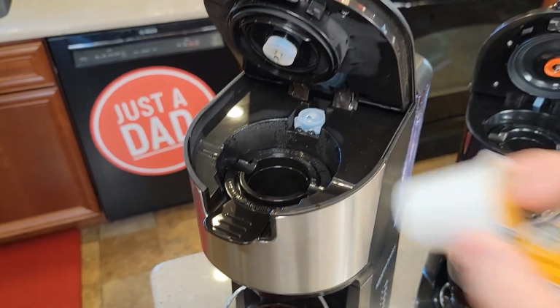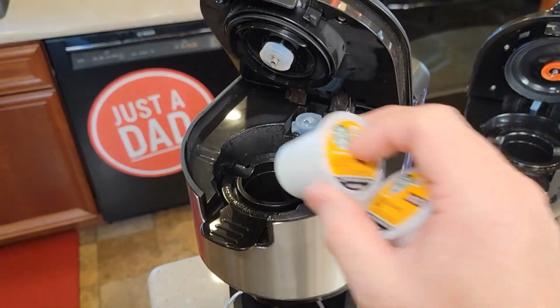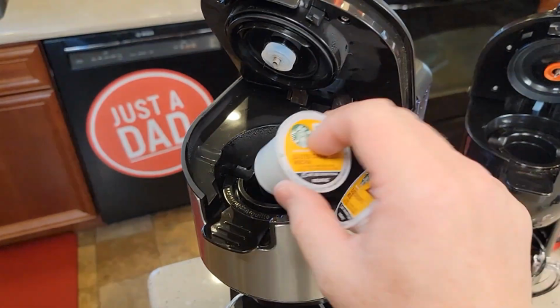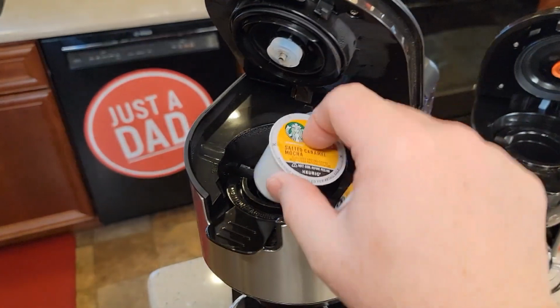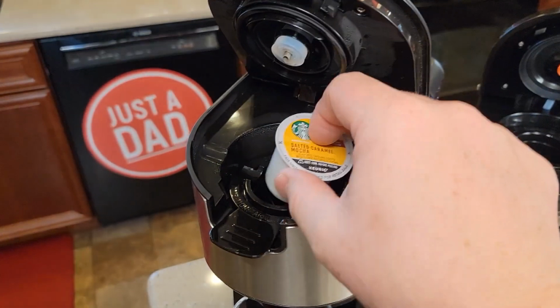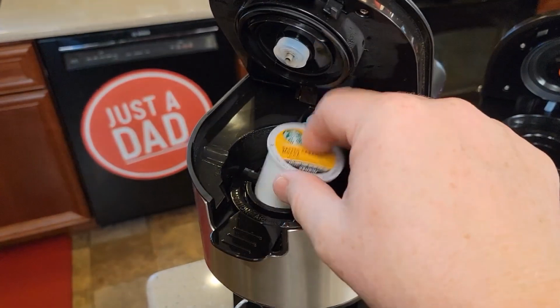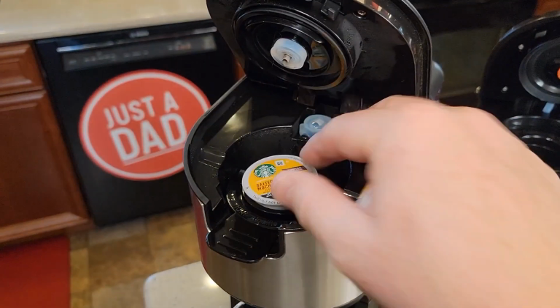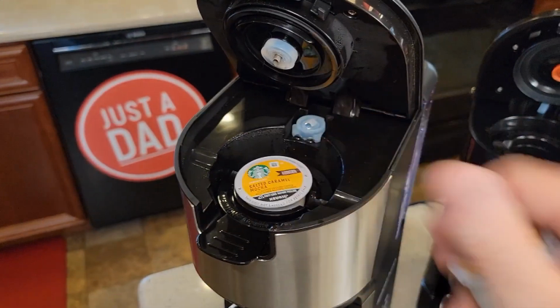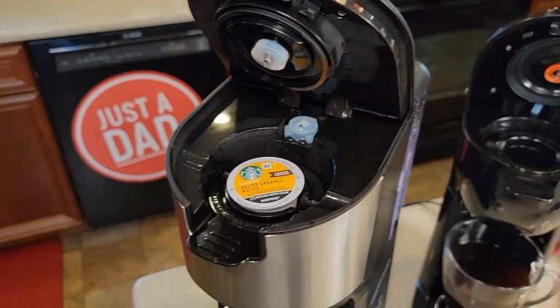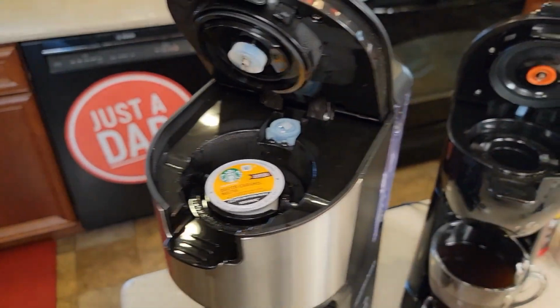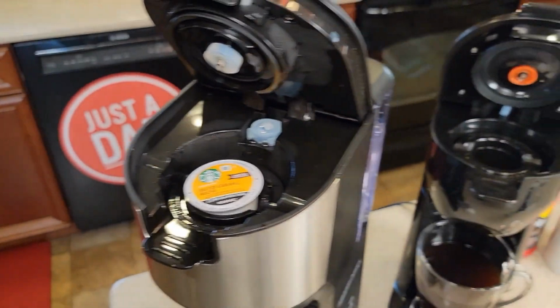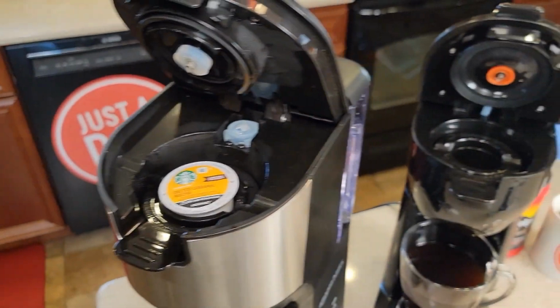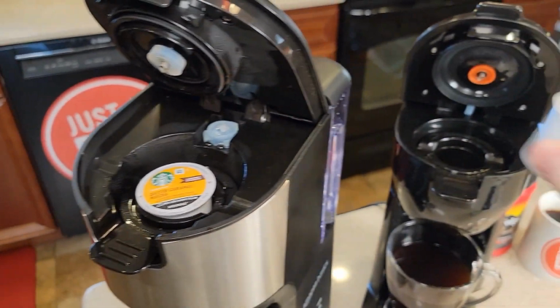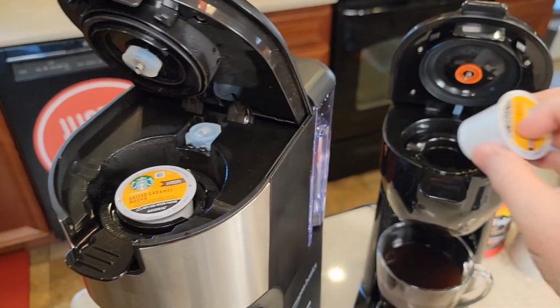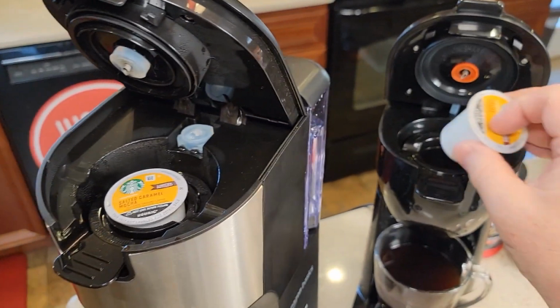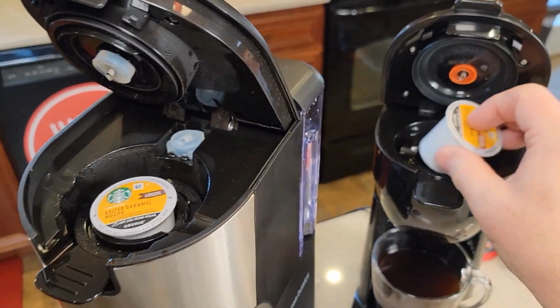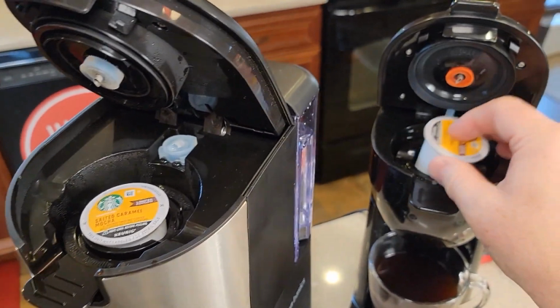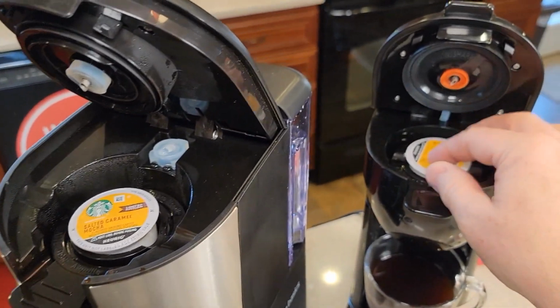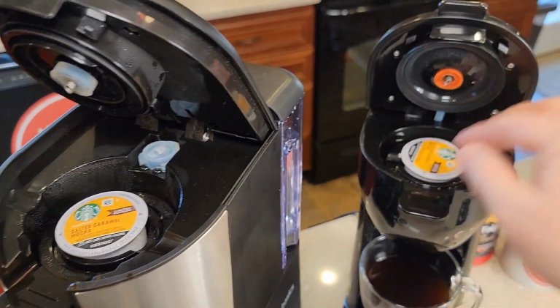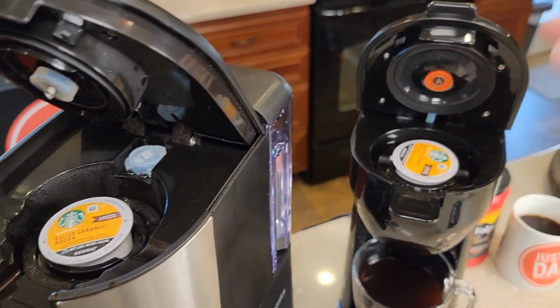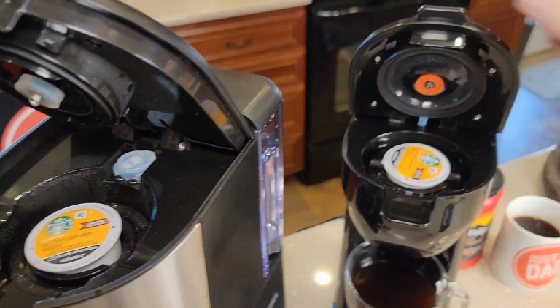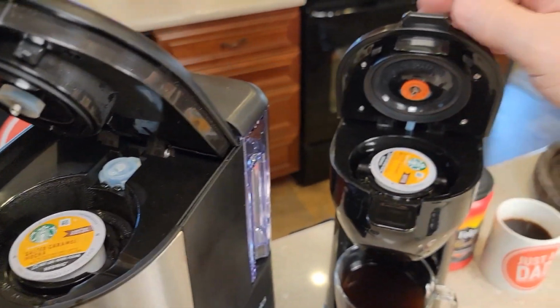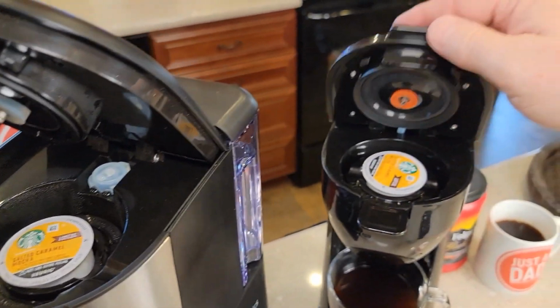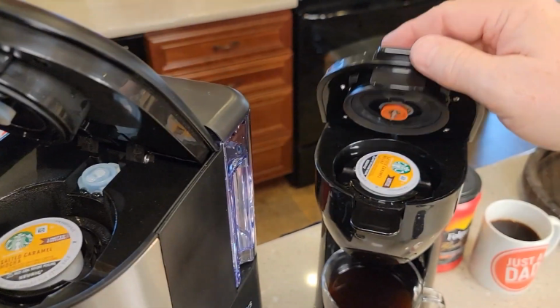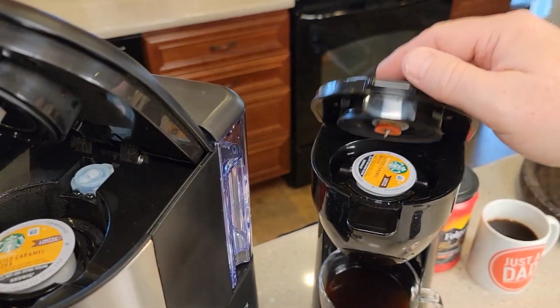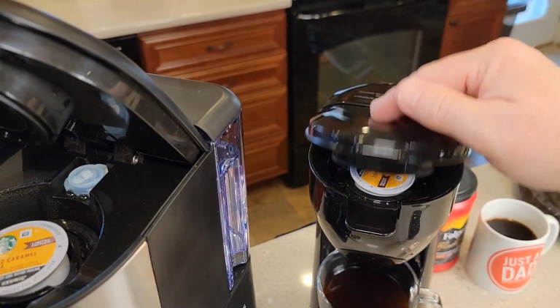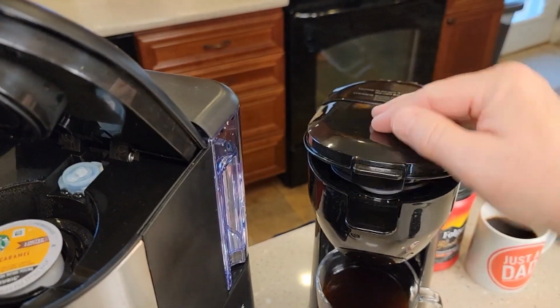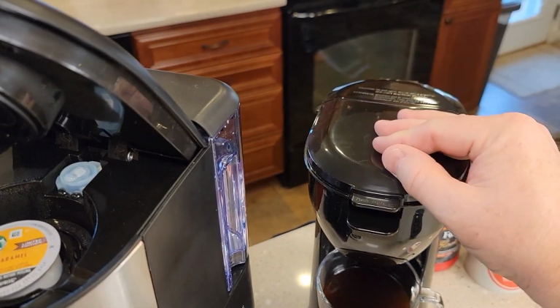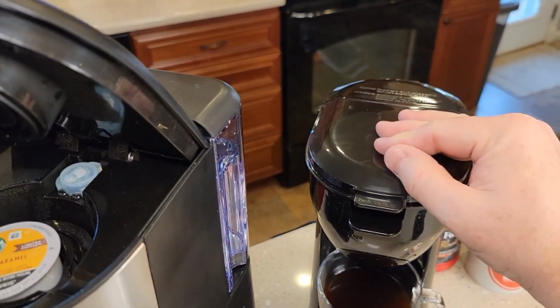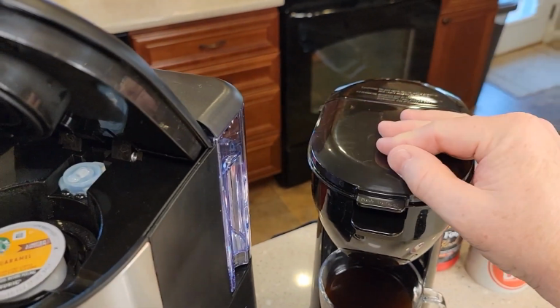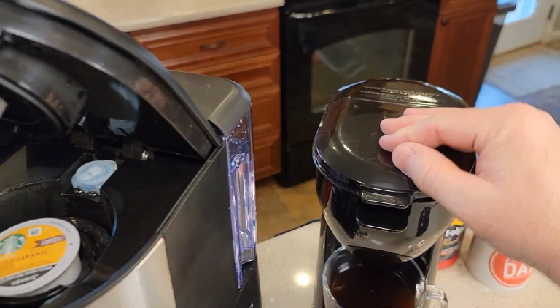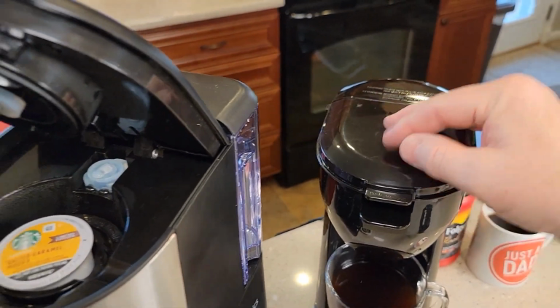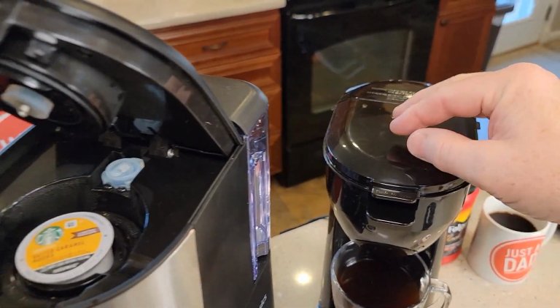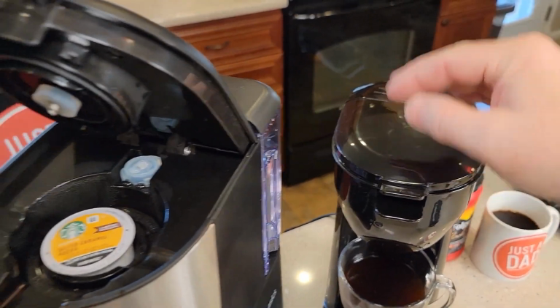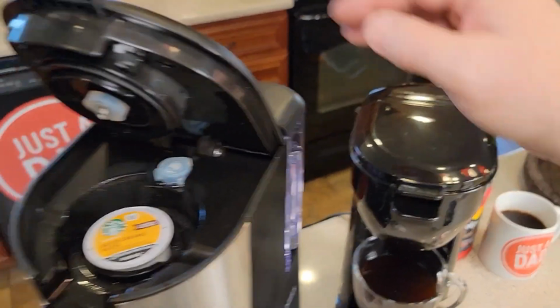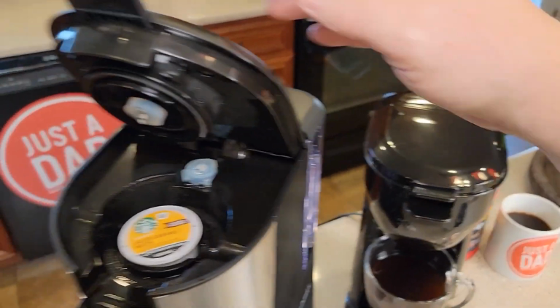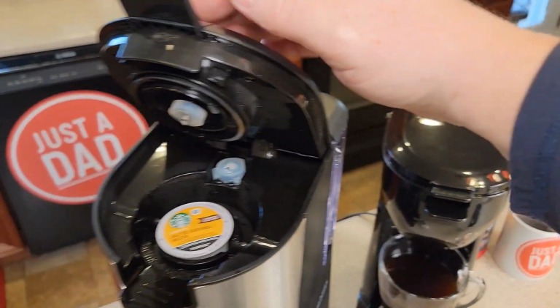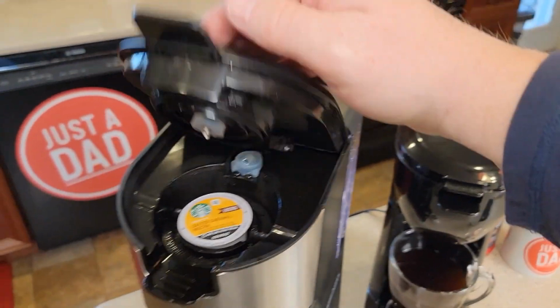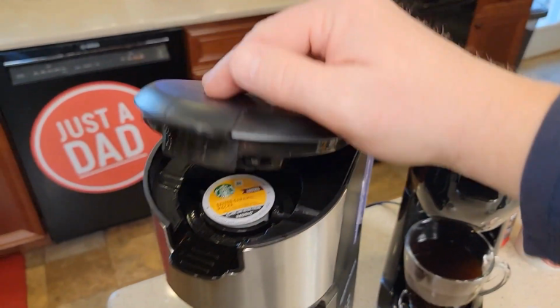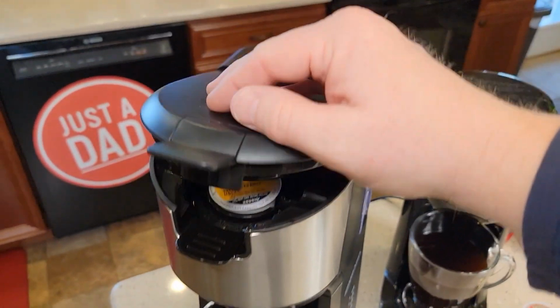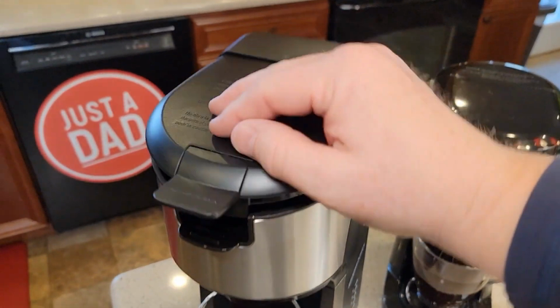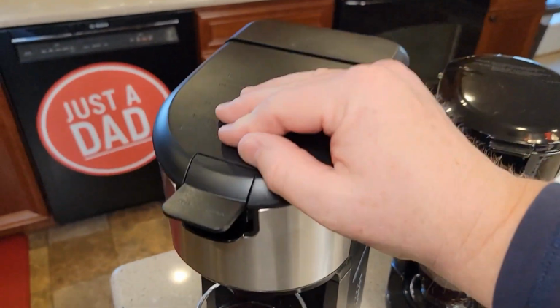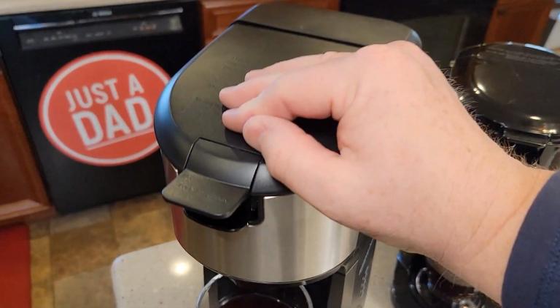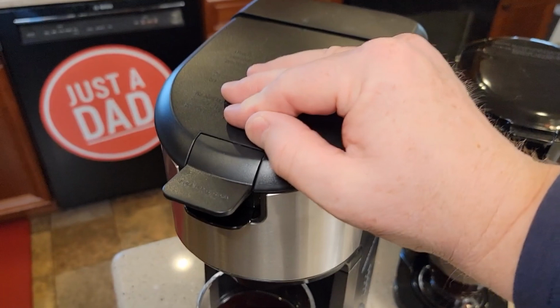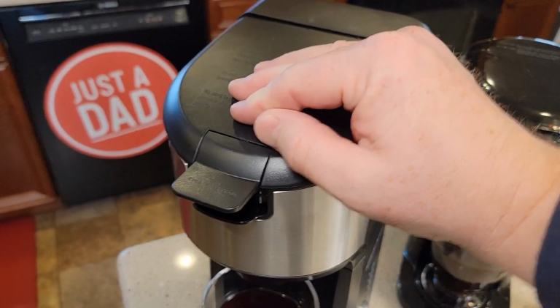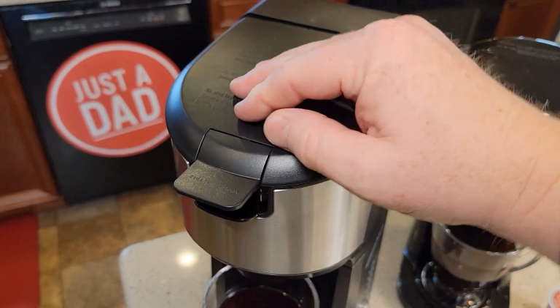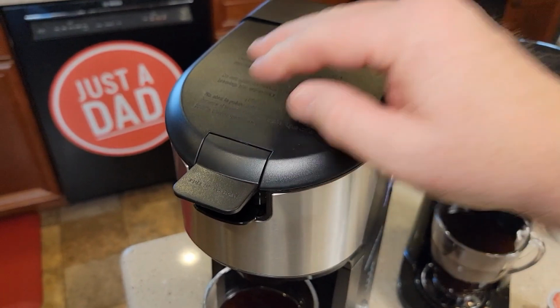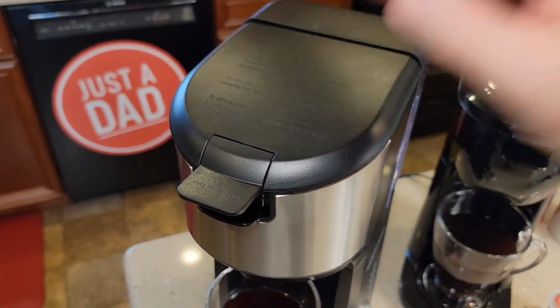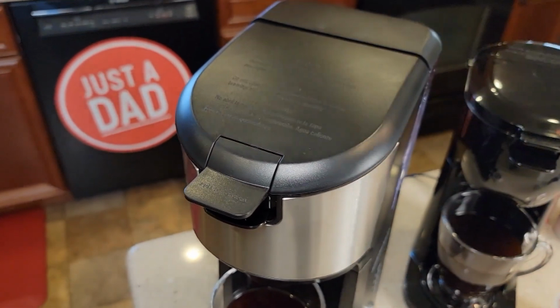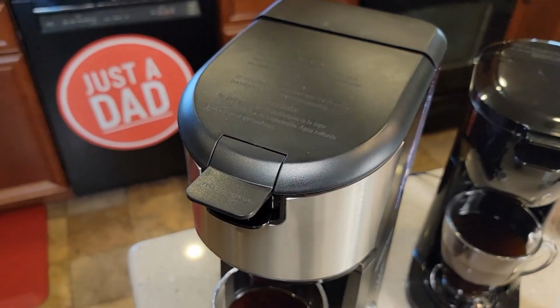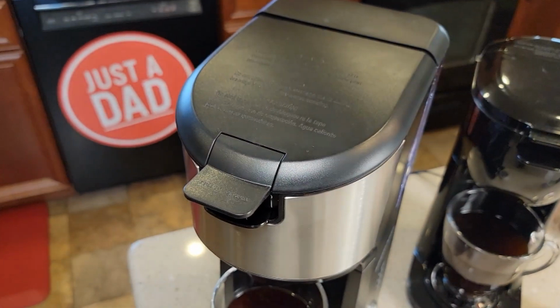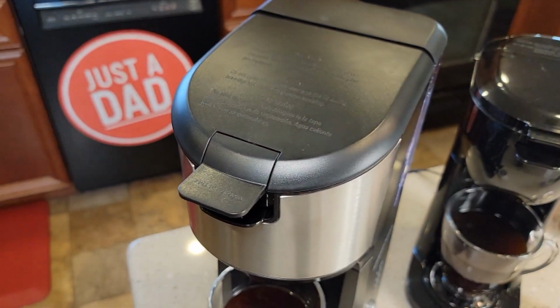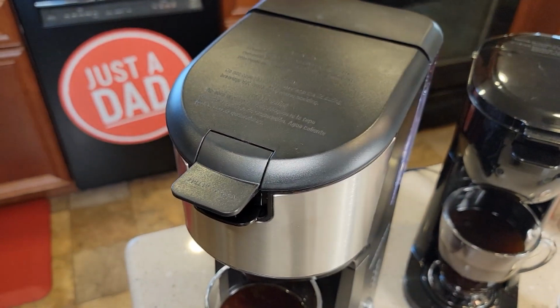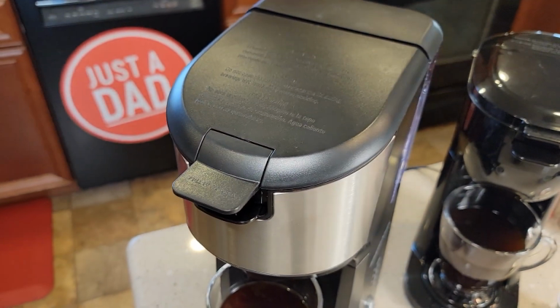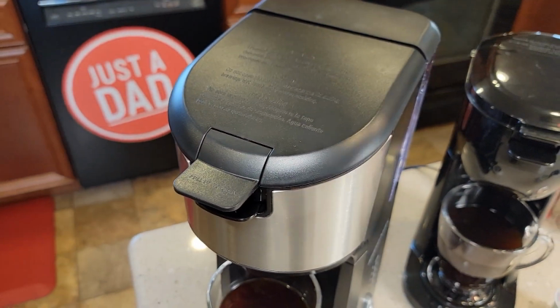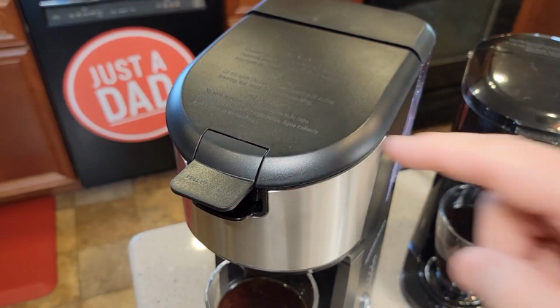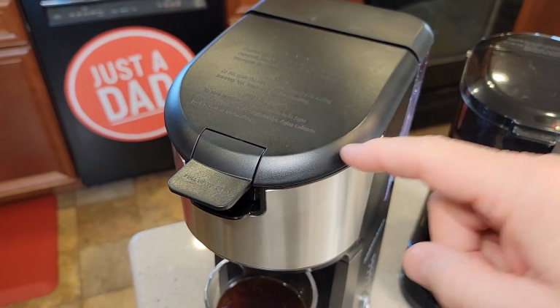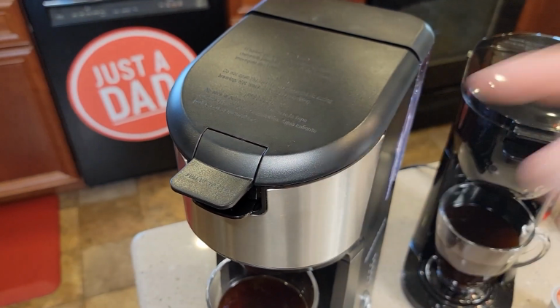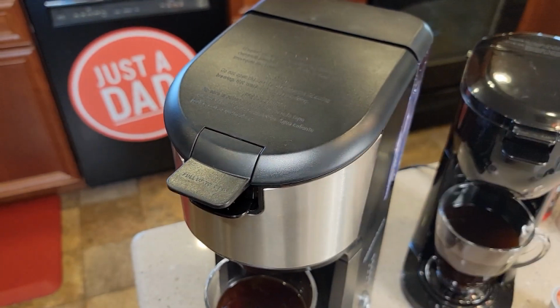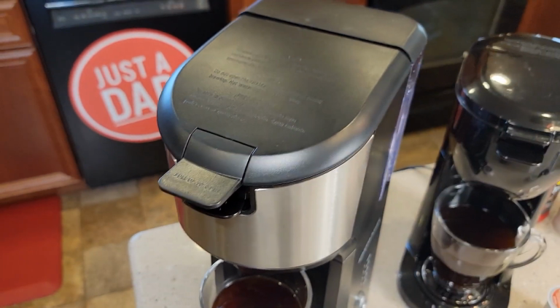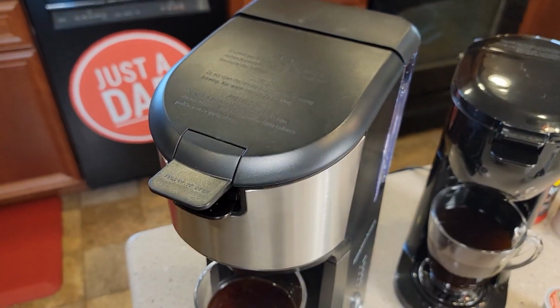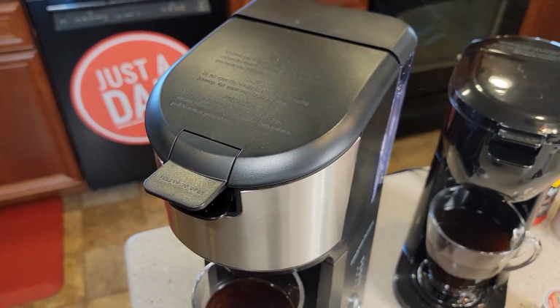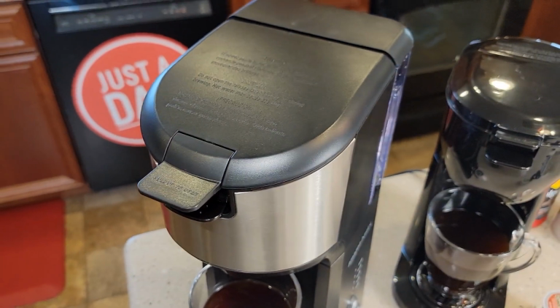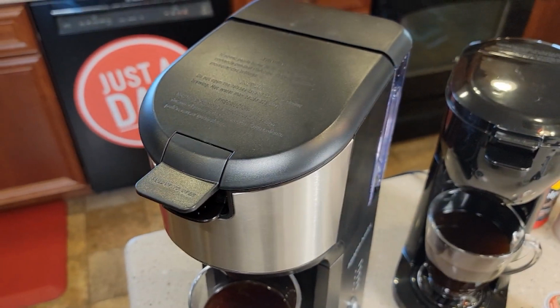Very simple to operate — put the K-cup in, close this until it snaps, close this until it's down all the way and doesn't pop back up.